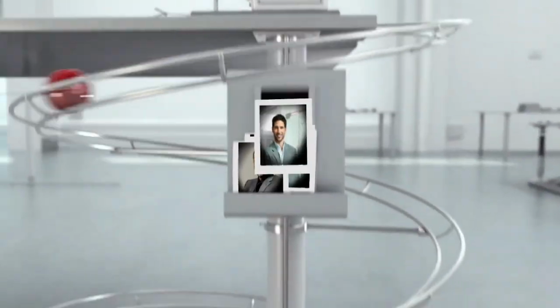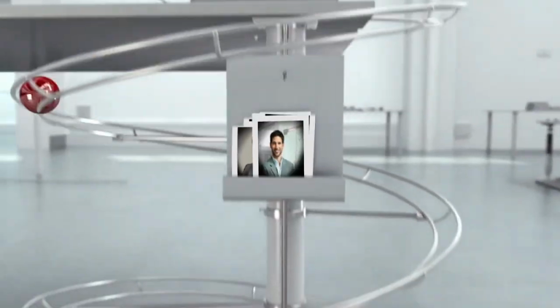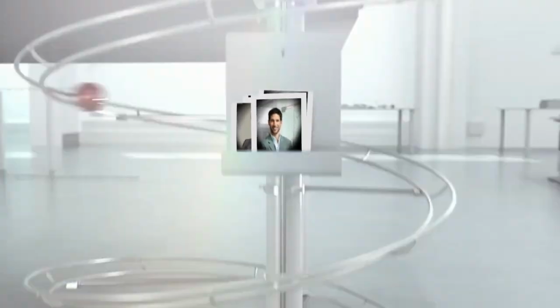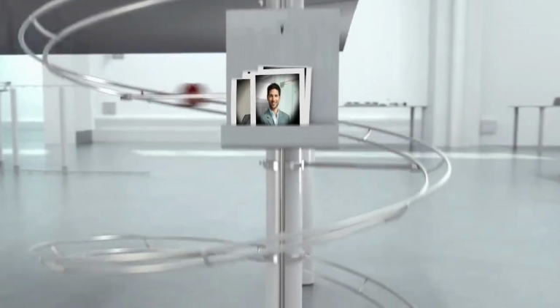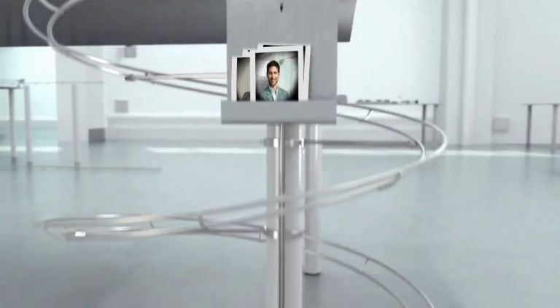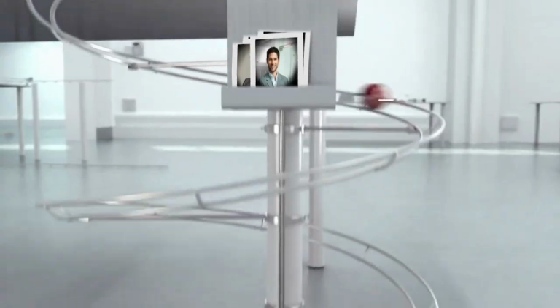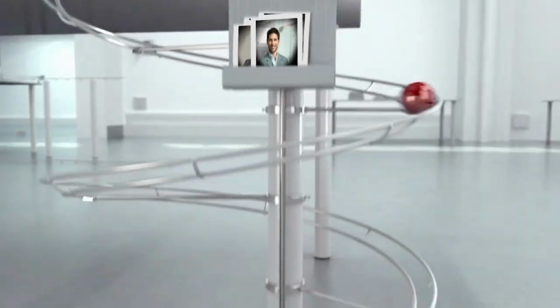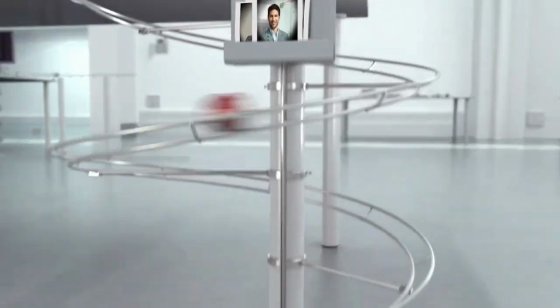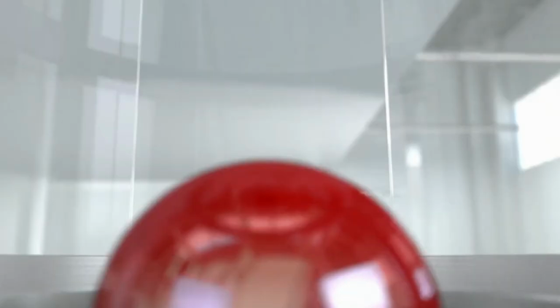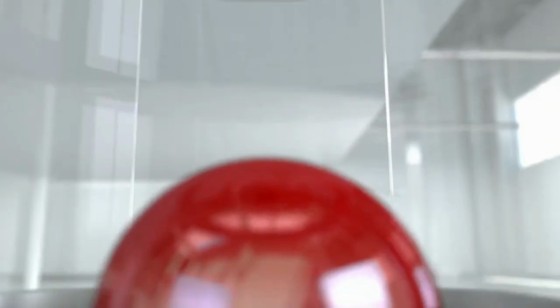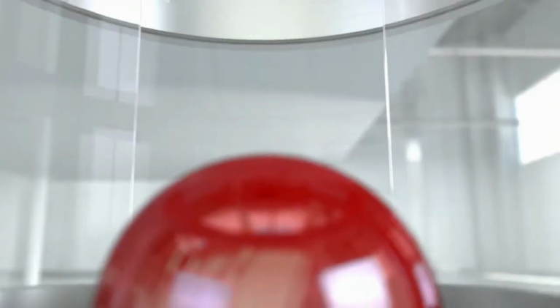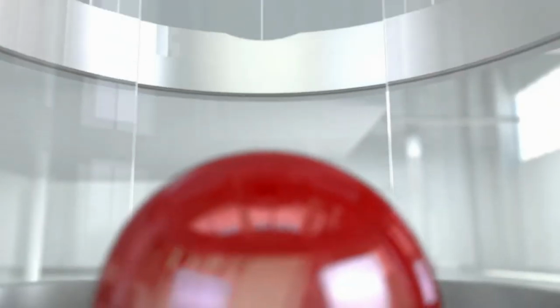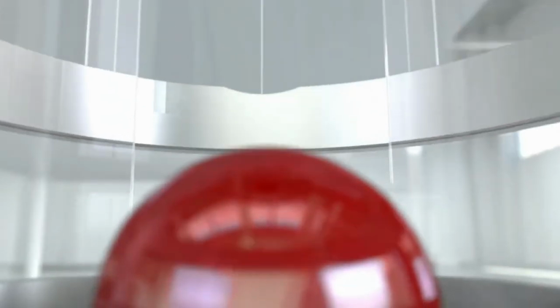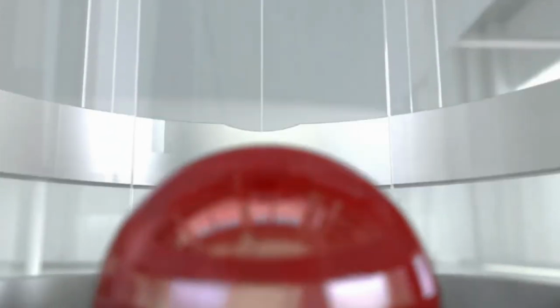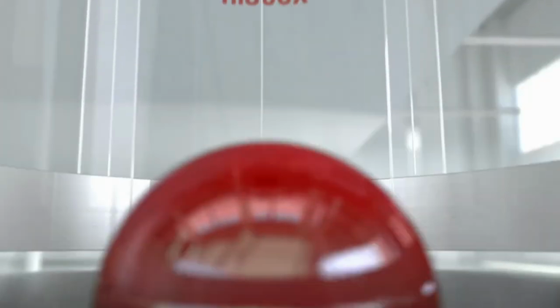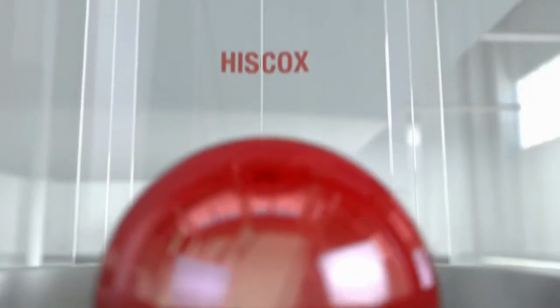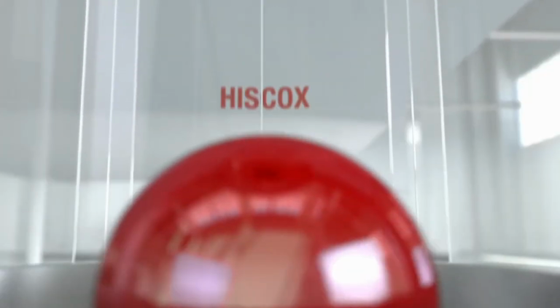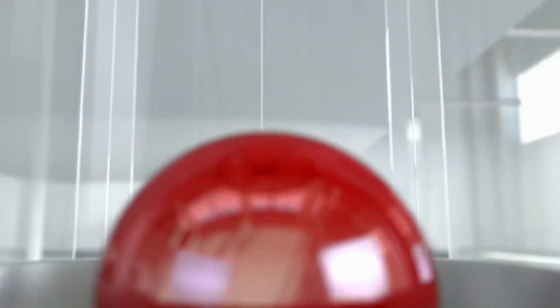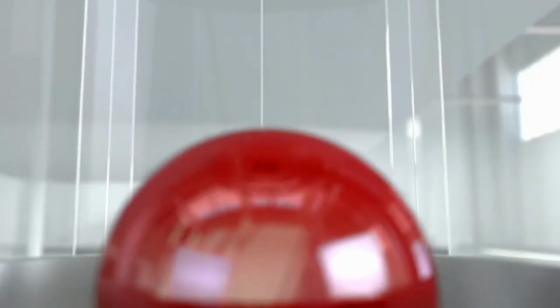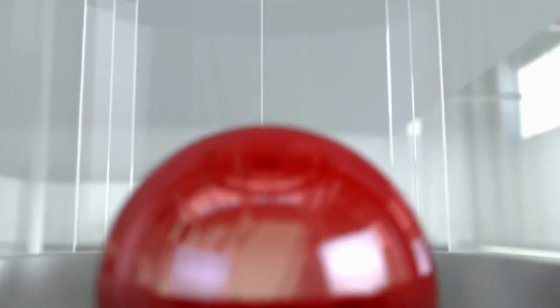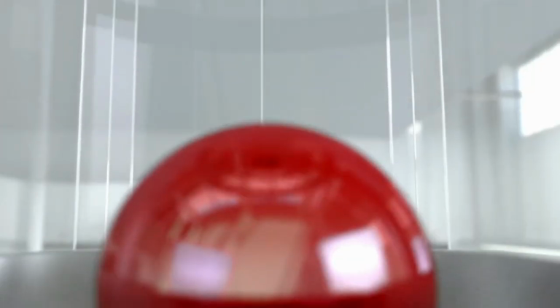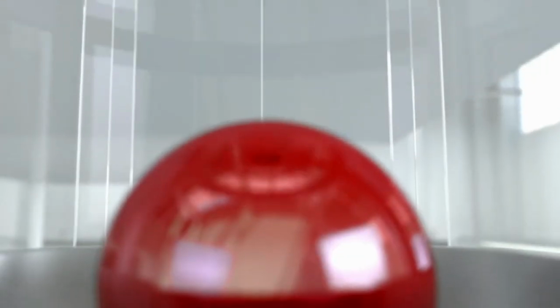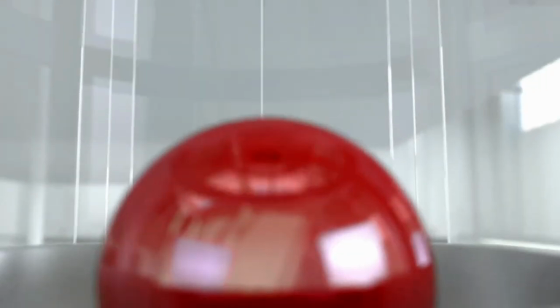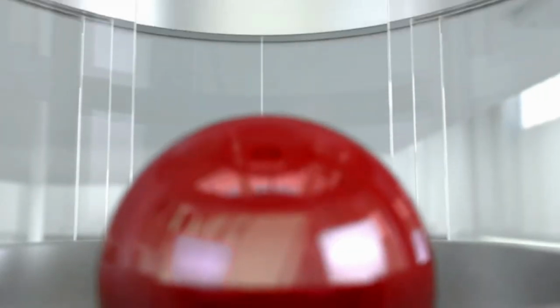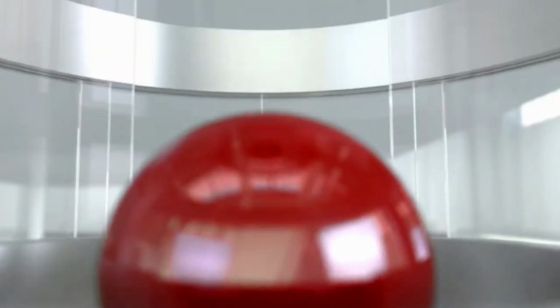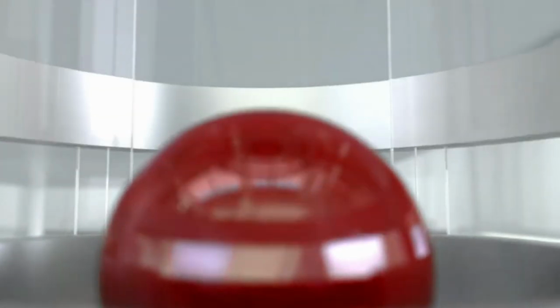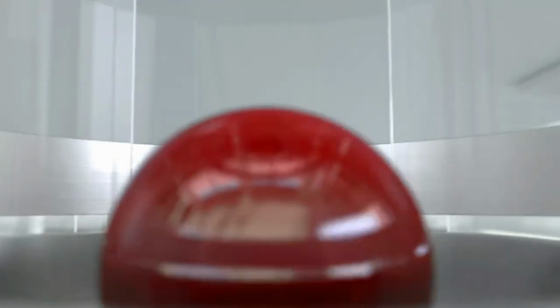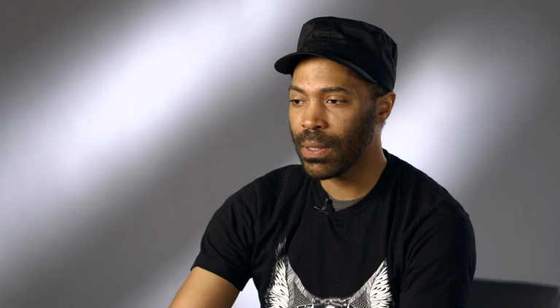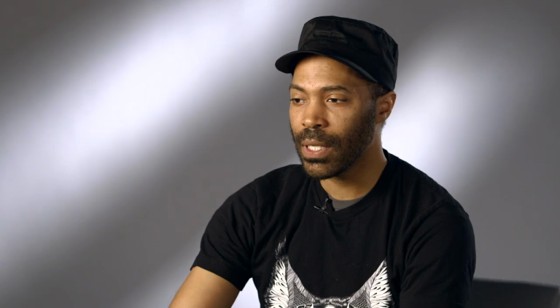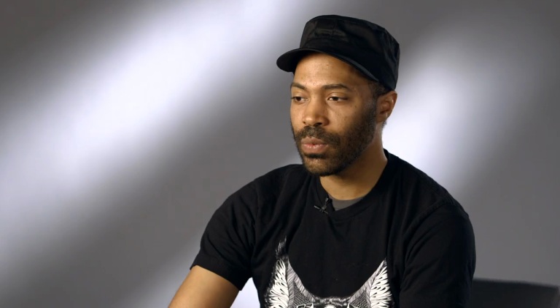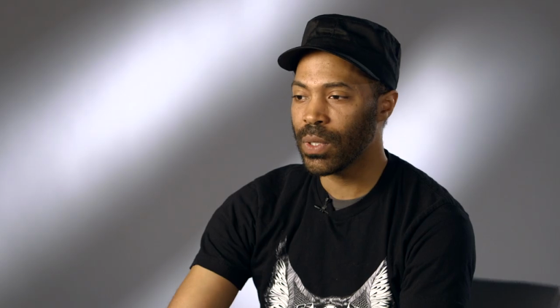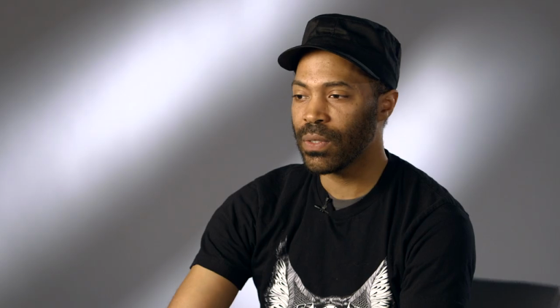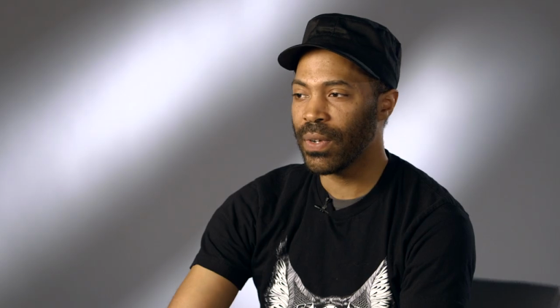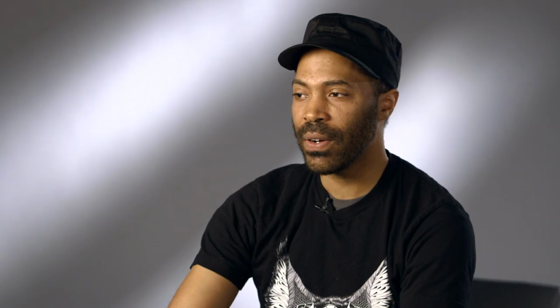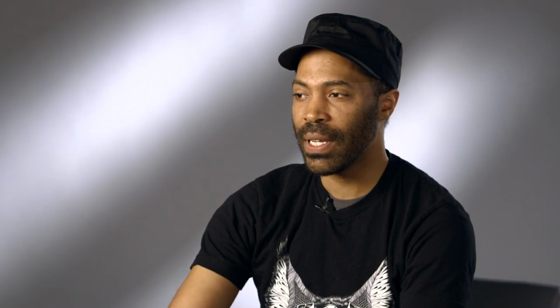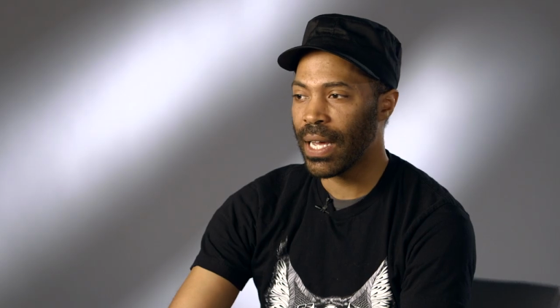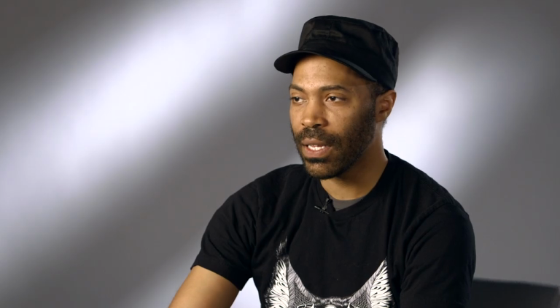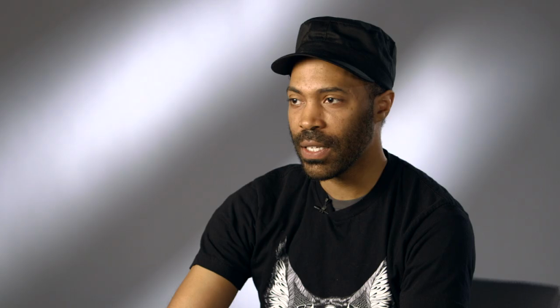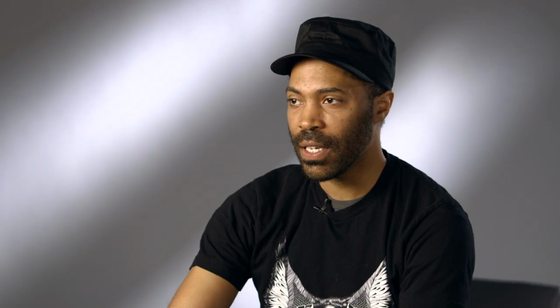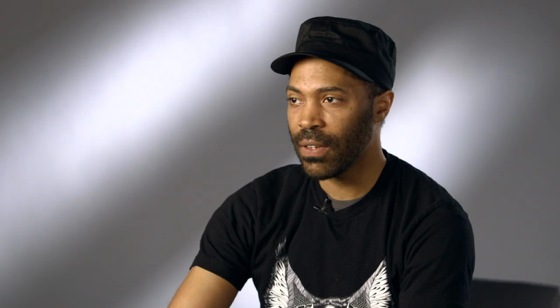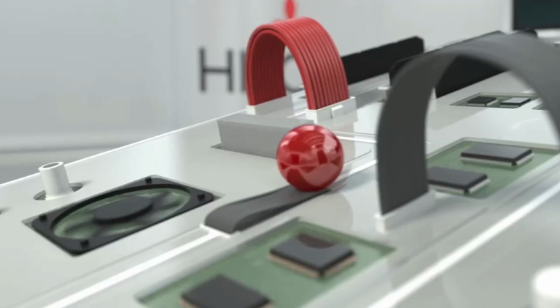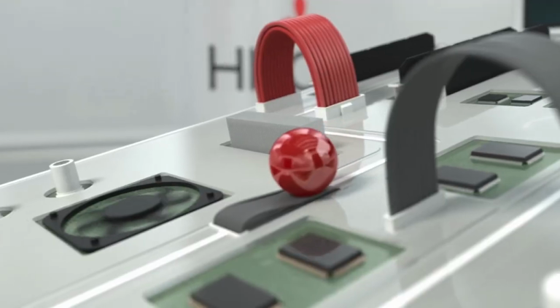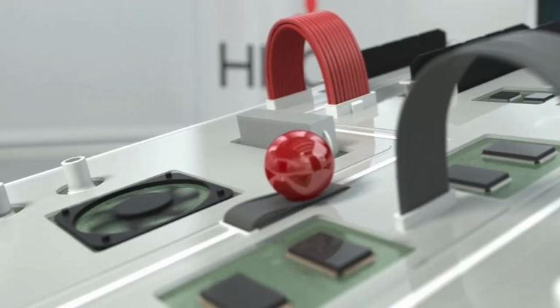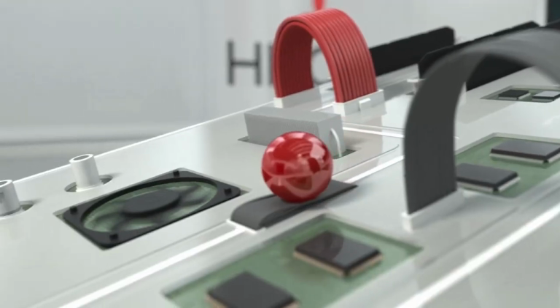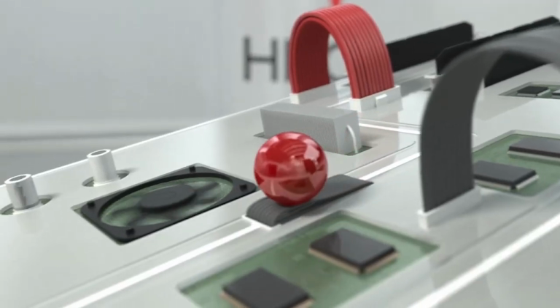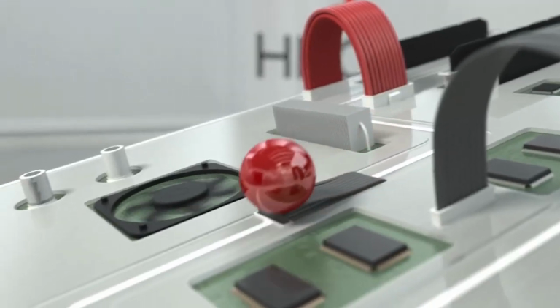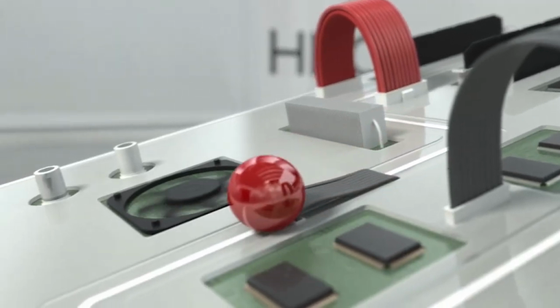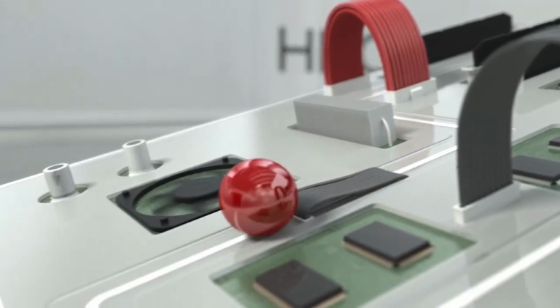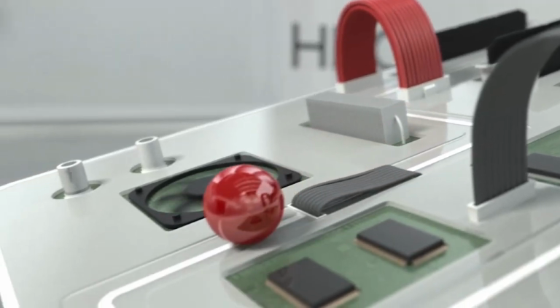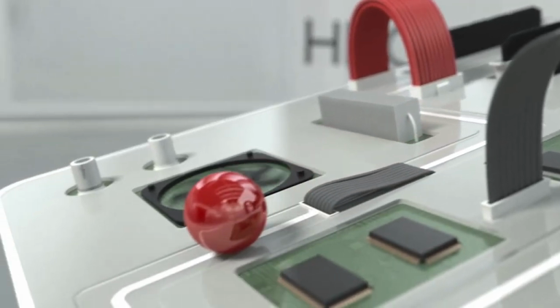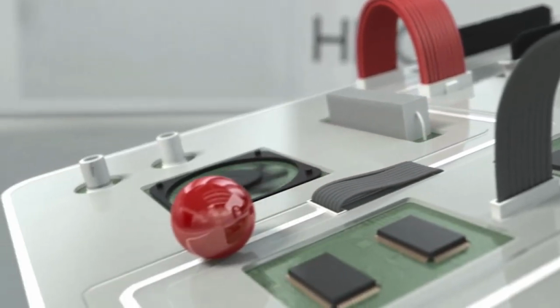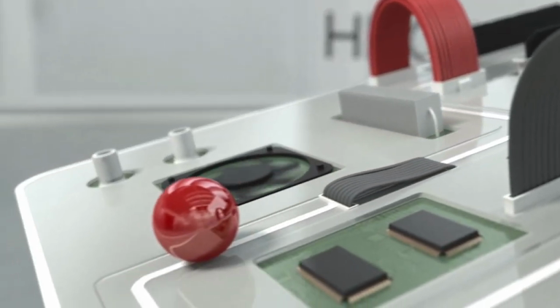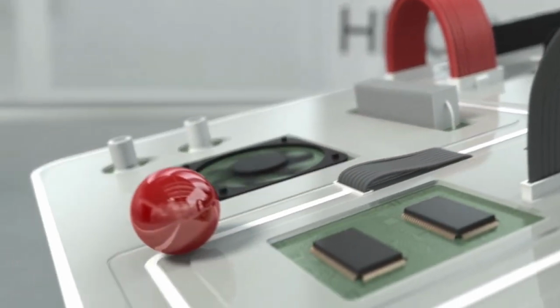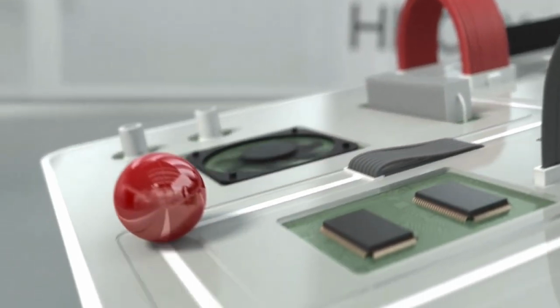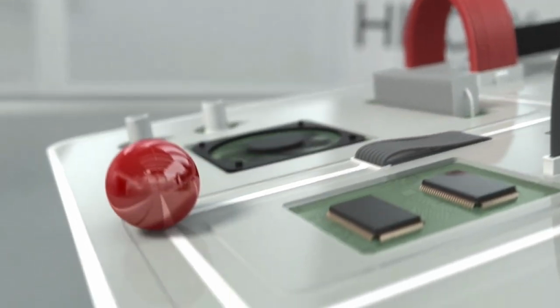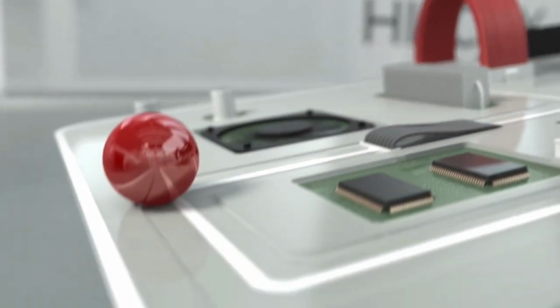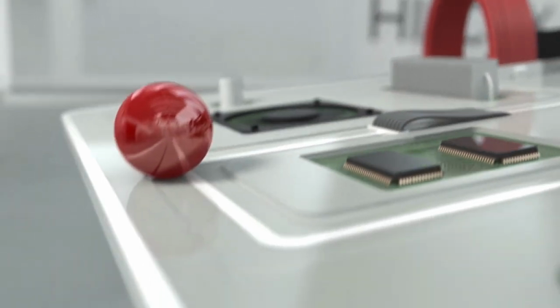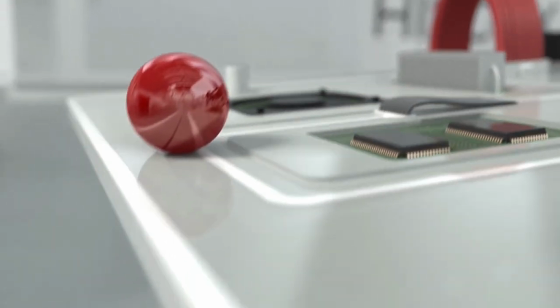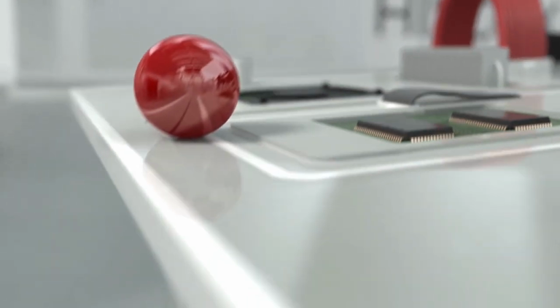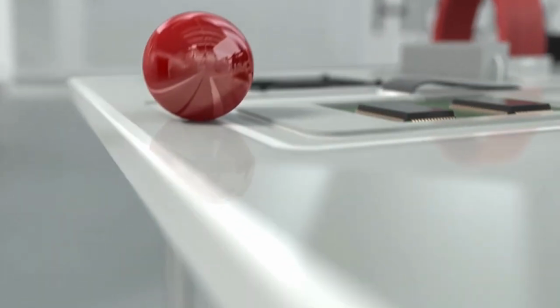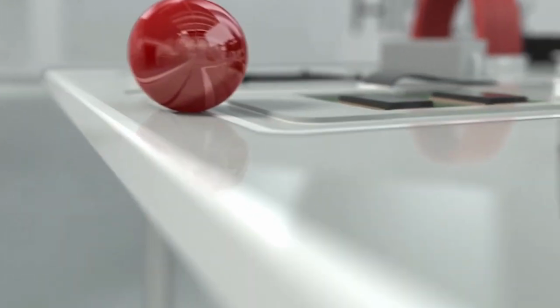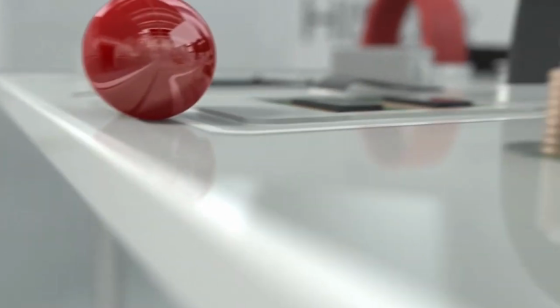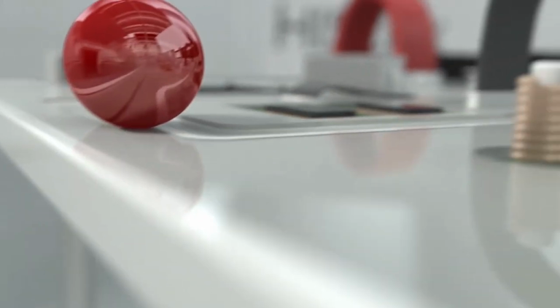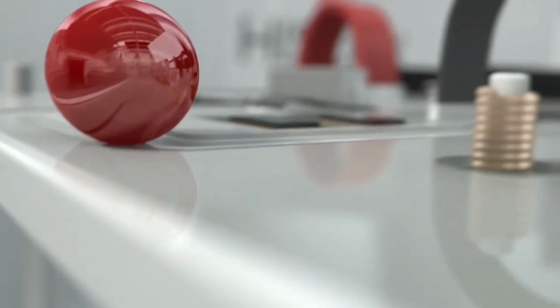It wasn't like the typical Rube Goldberg. This was very elegant, very smooth, very artistic and reflective of the brand.